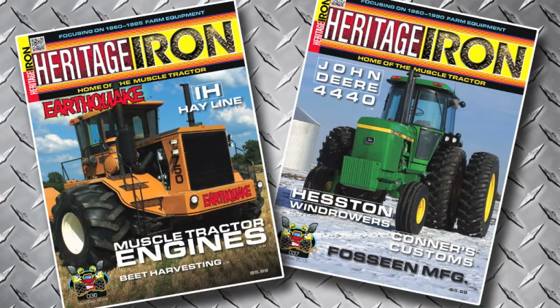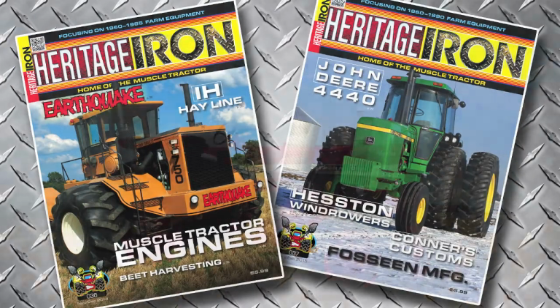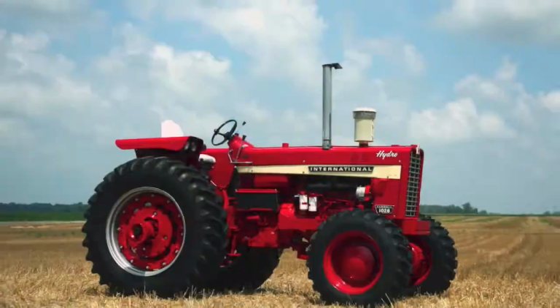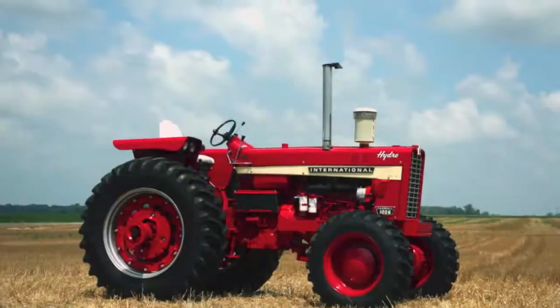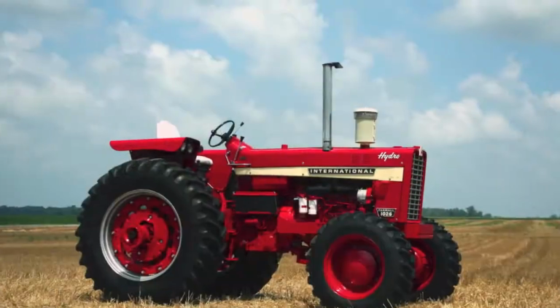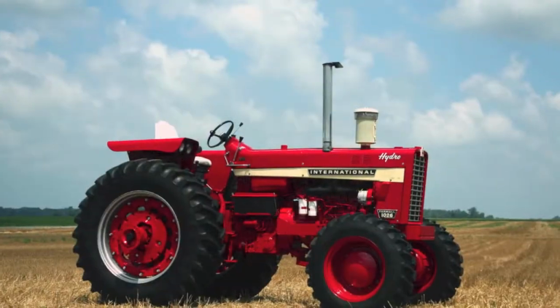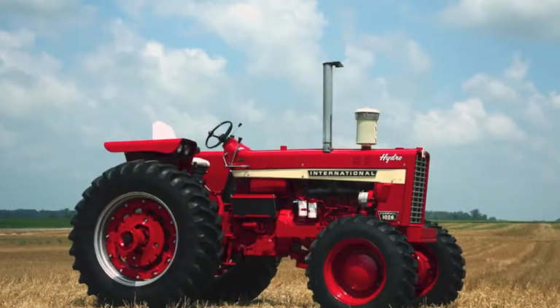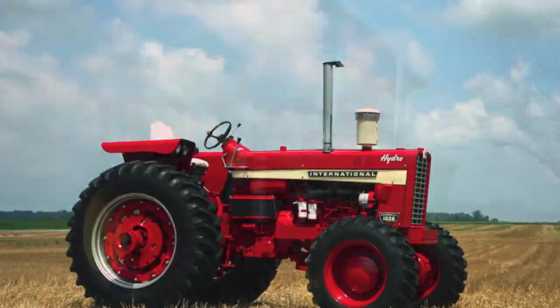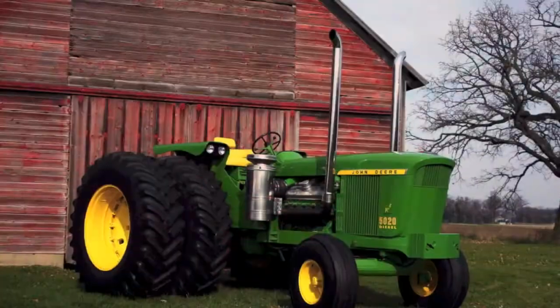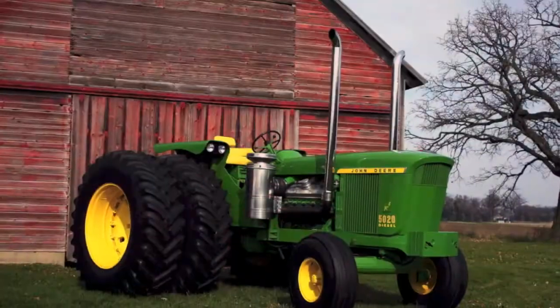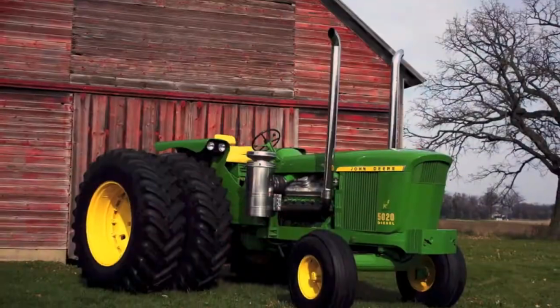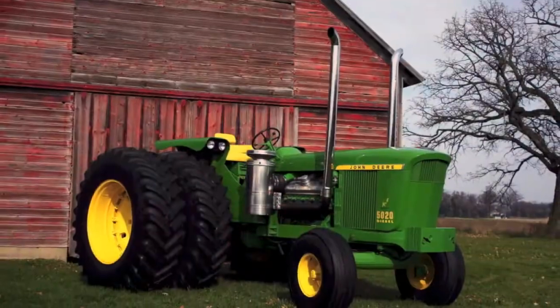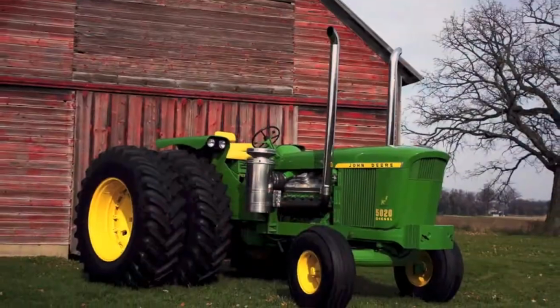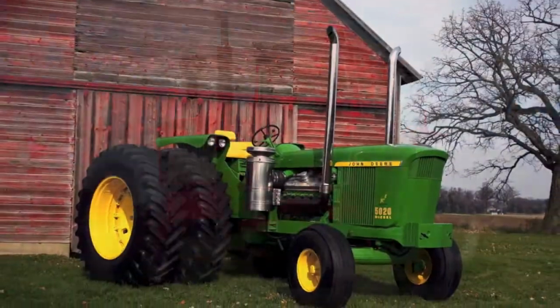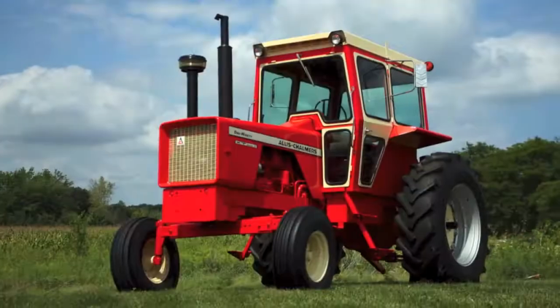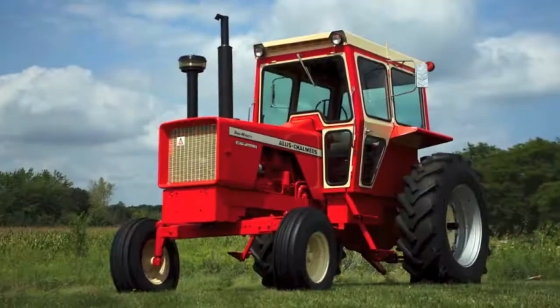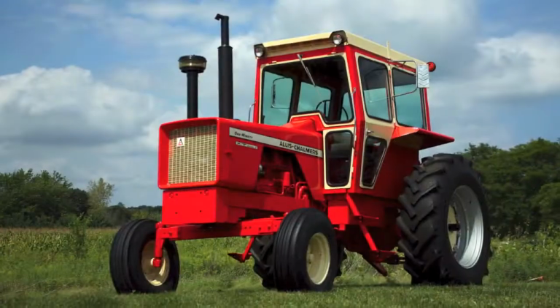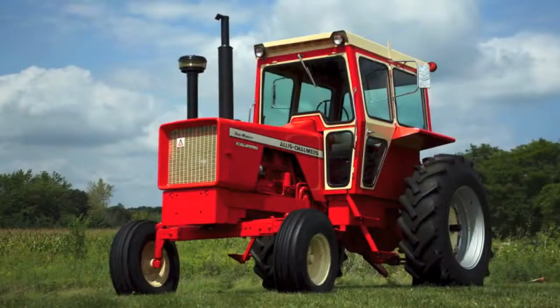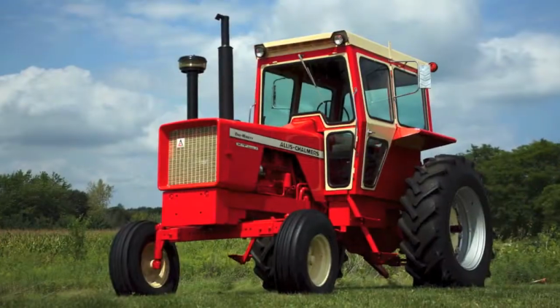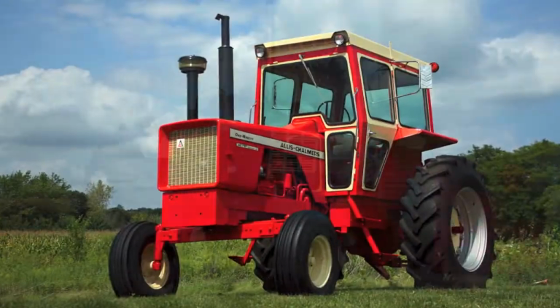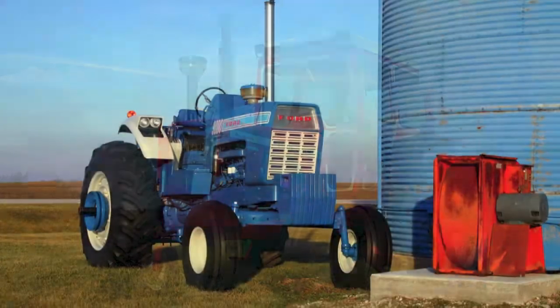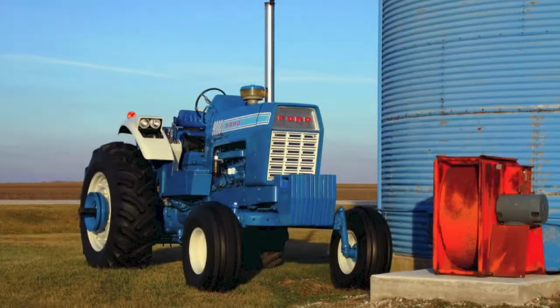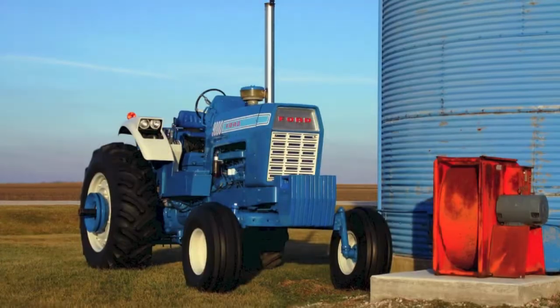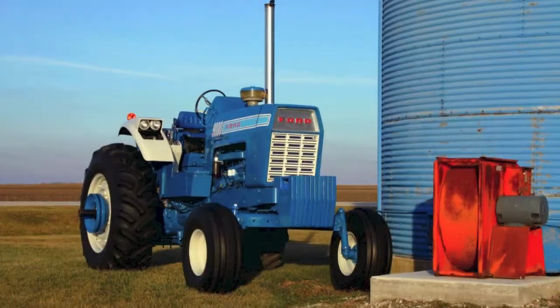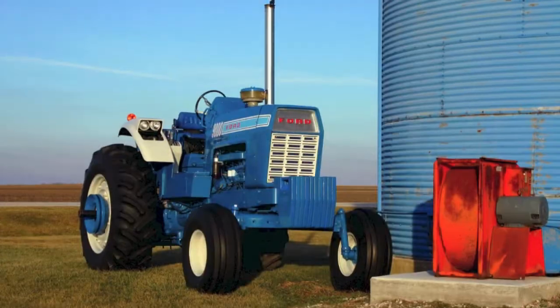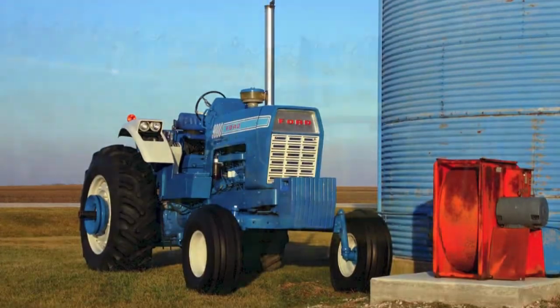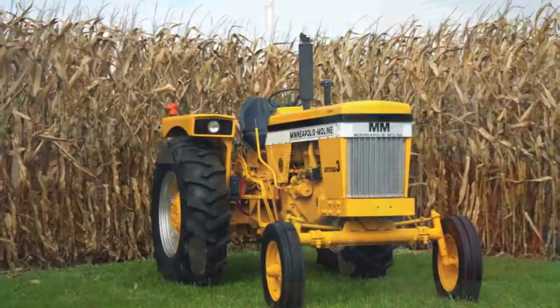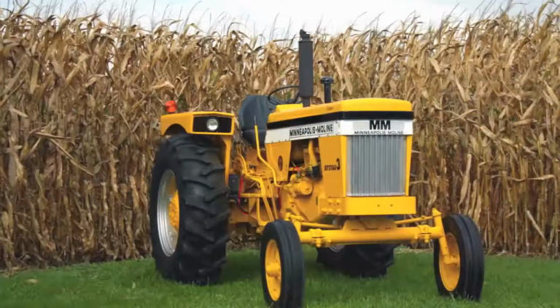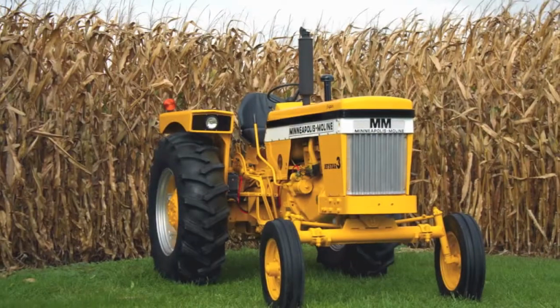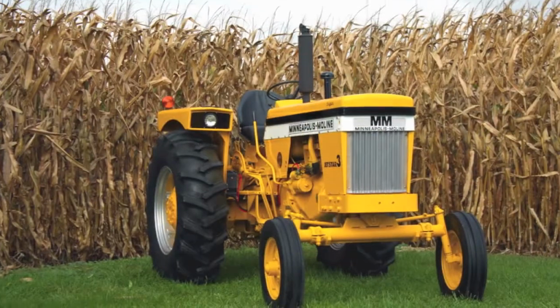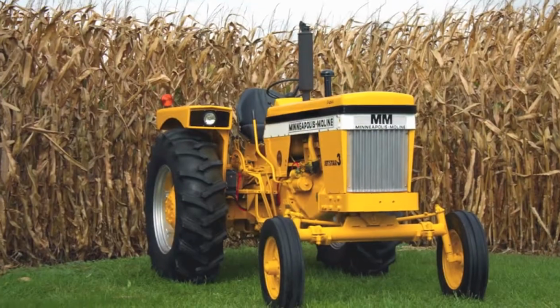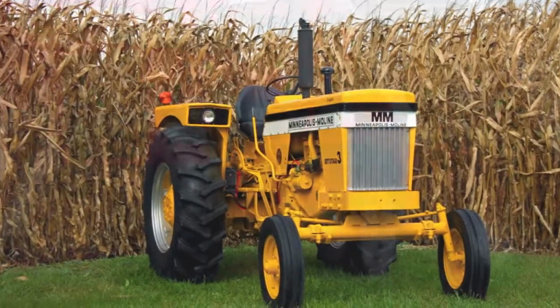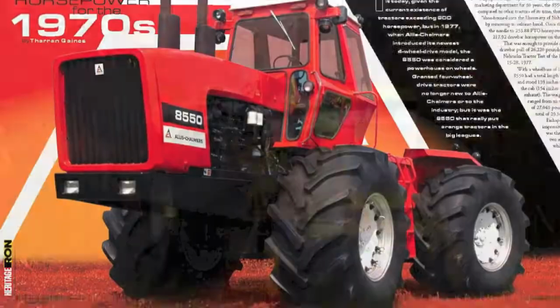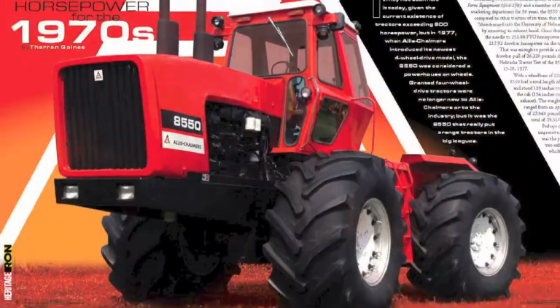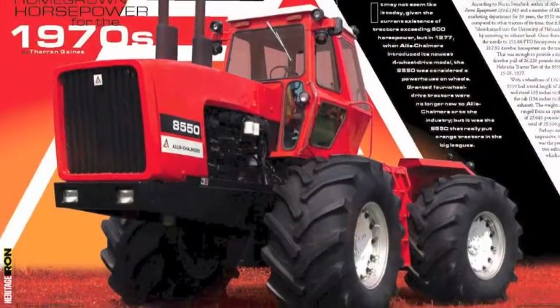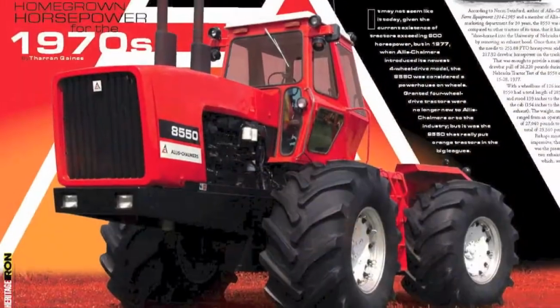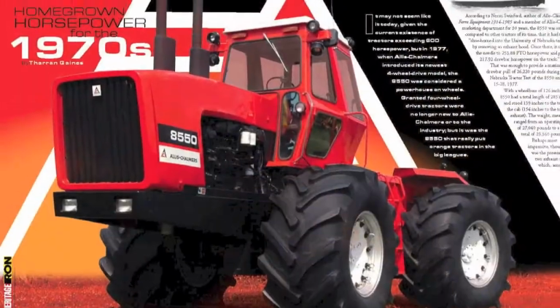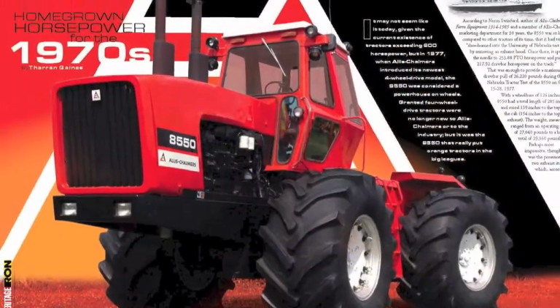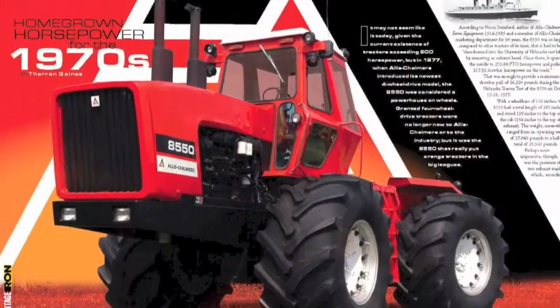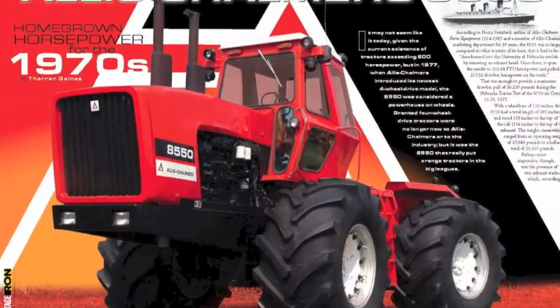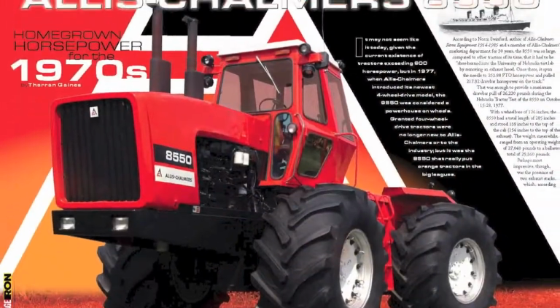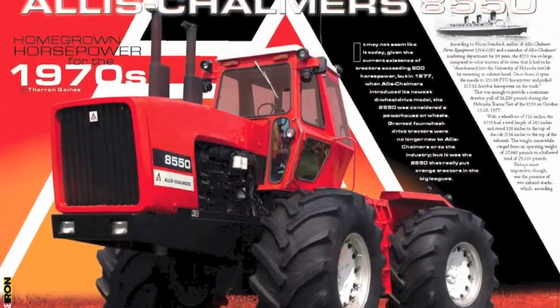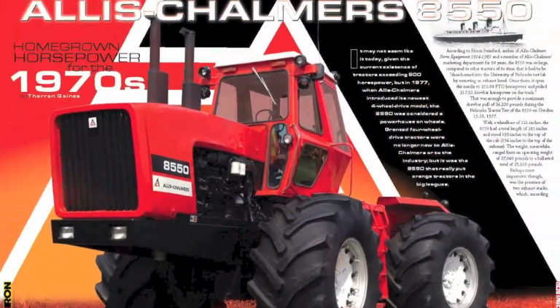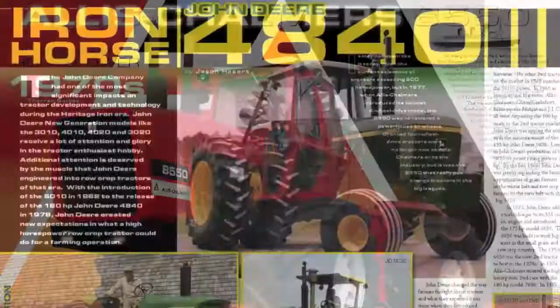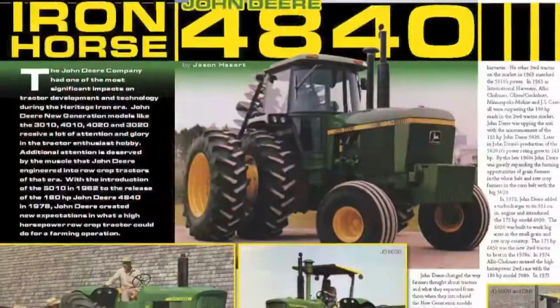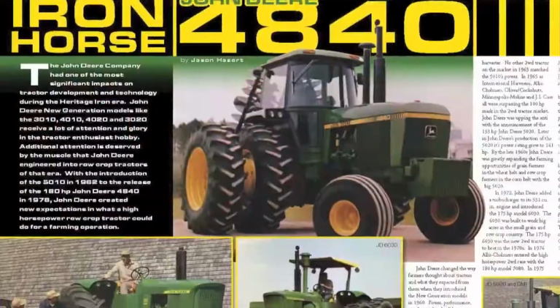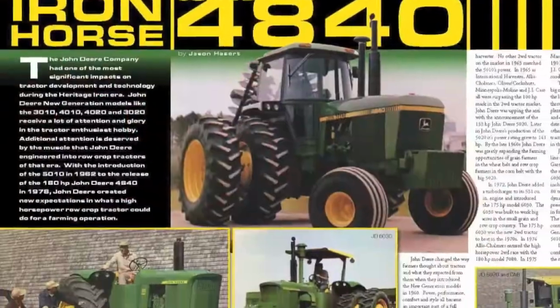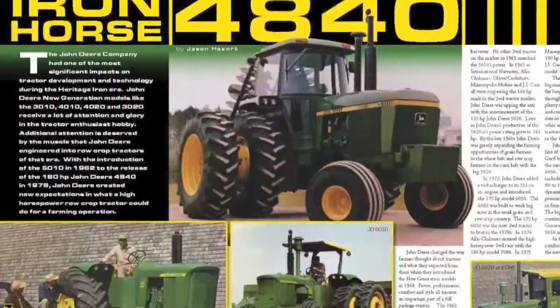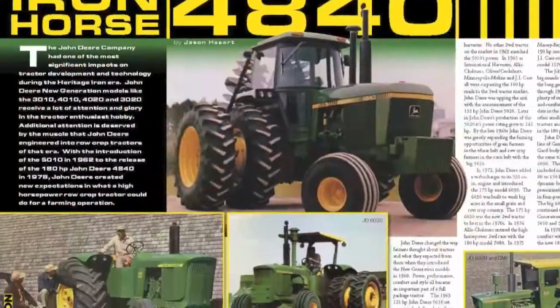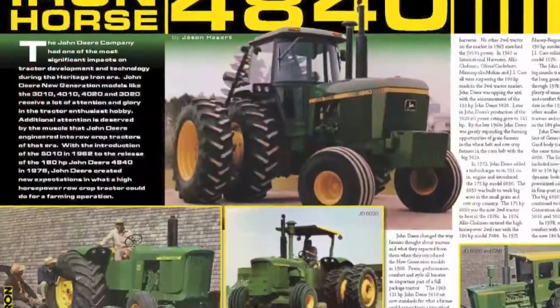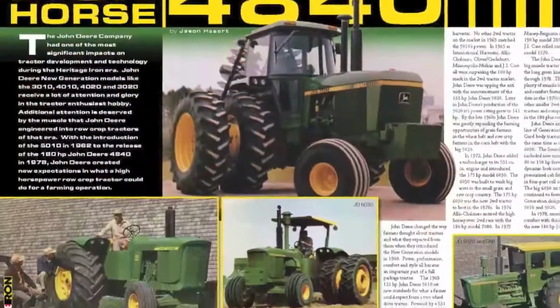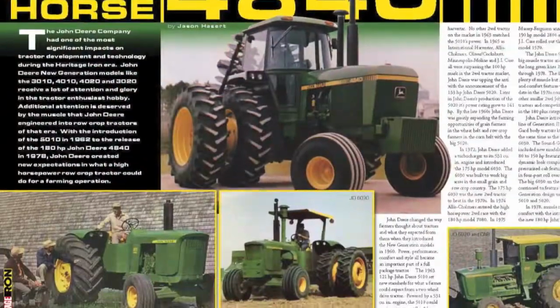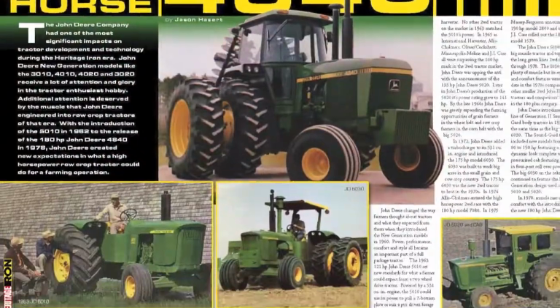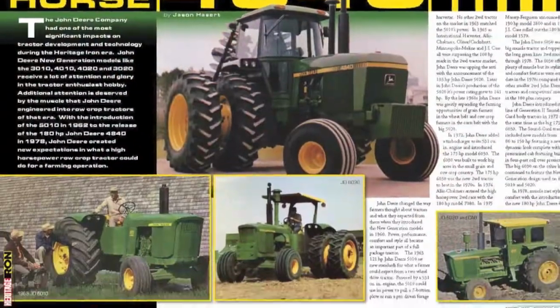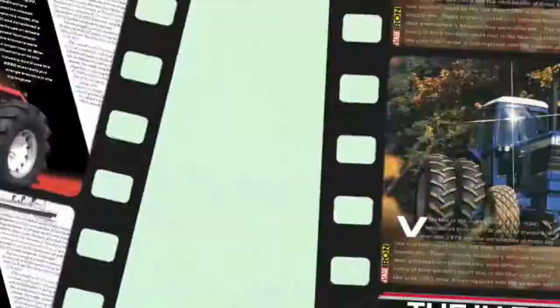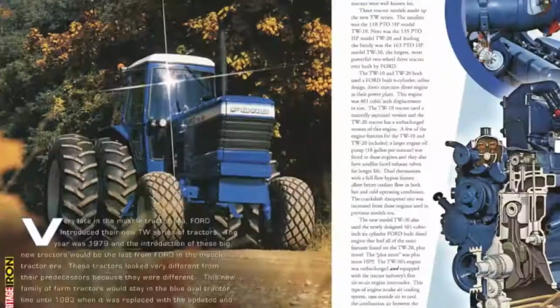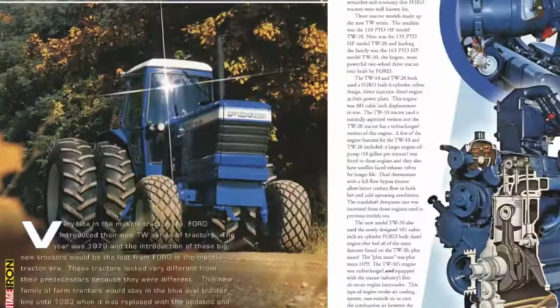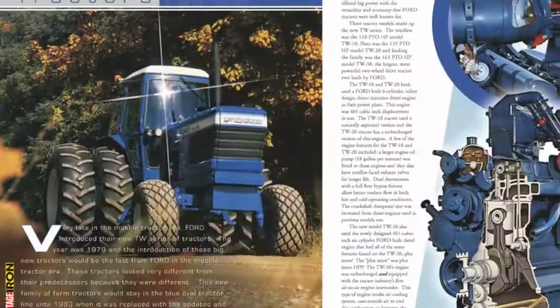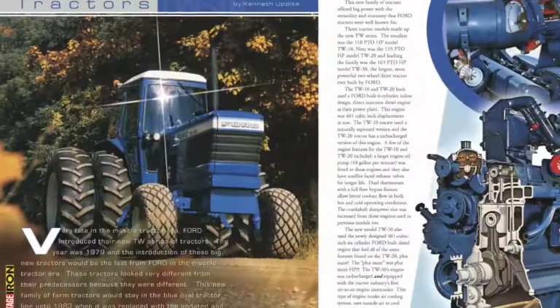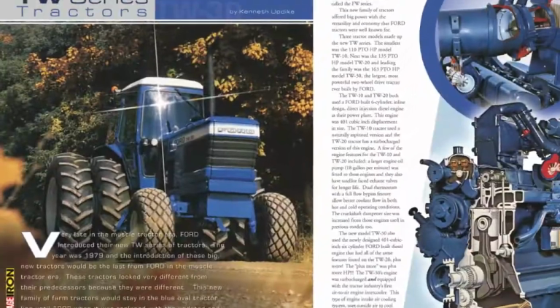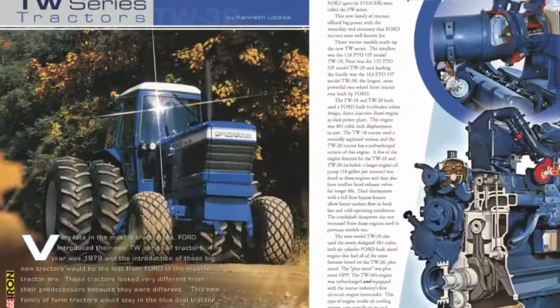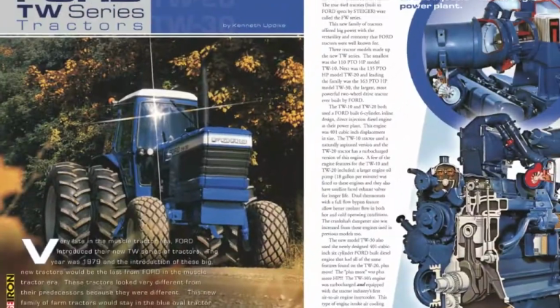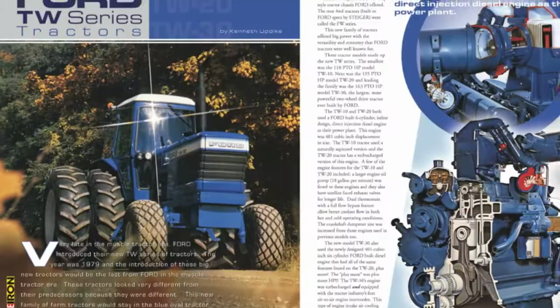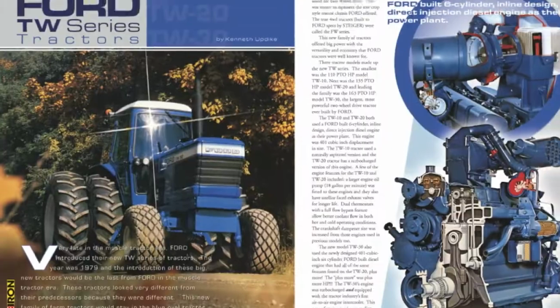Whether your color is red, green, orange, blue, or yellow, Heritage Iron Magazine features them all with fantastic photography and historical articles.